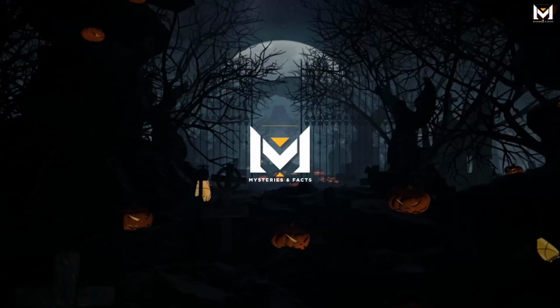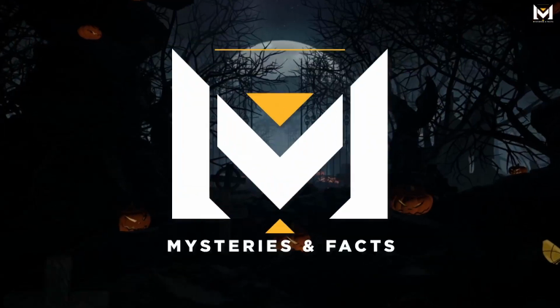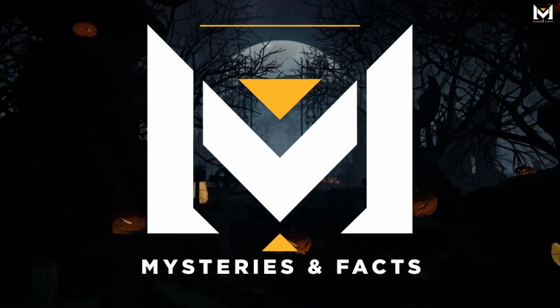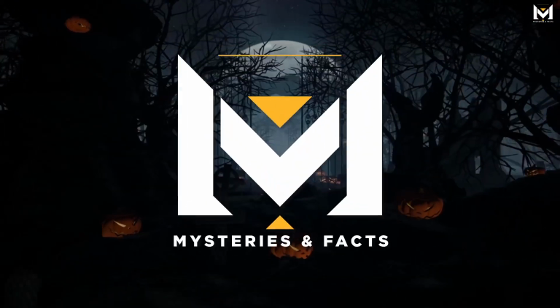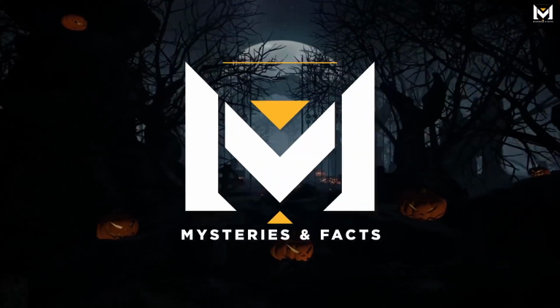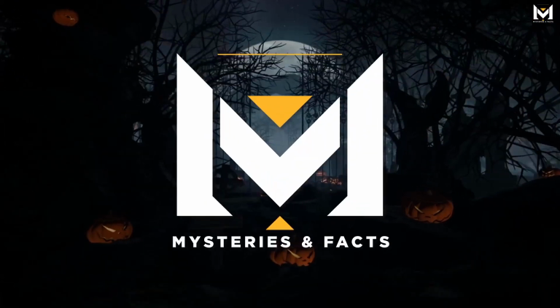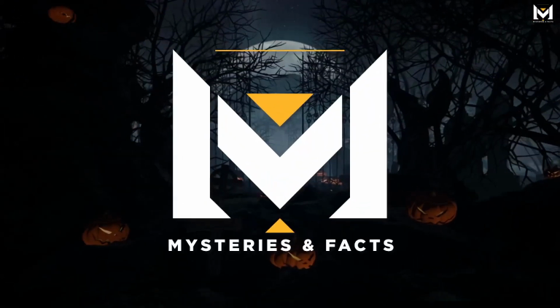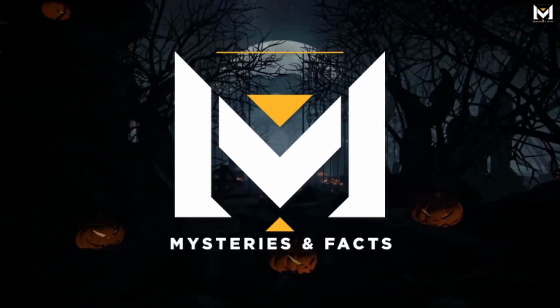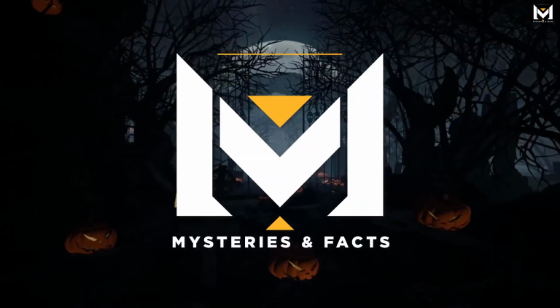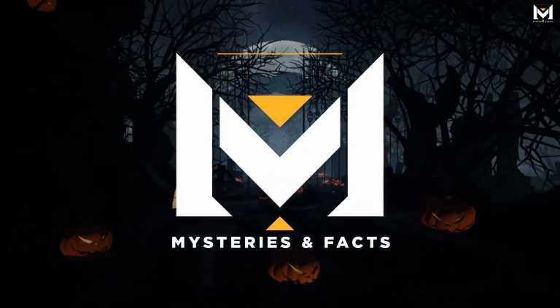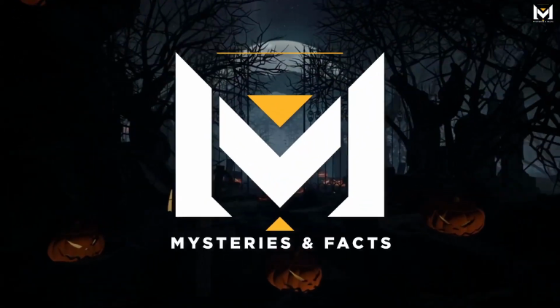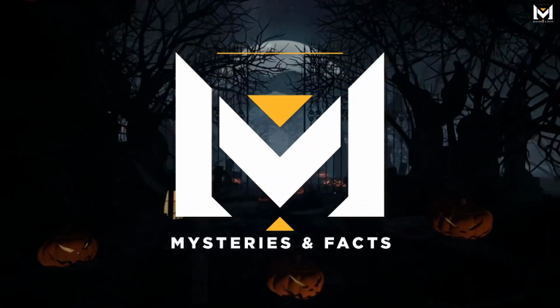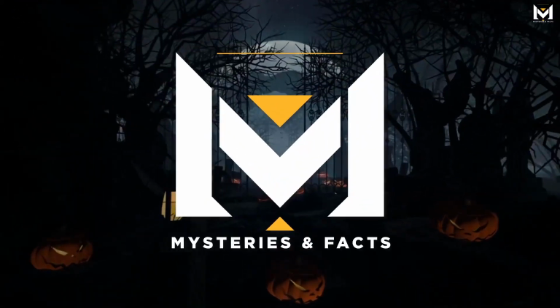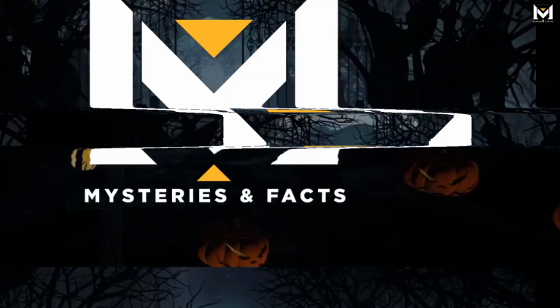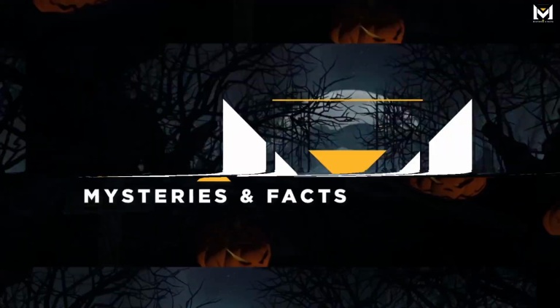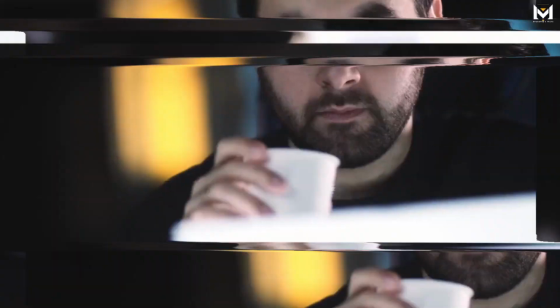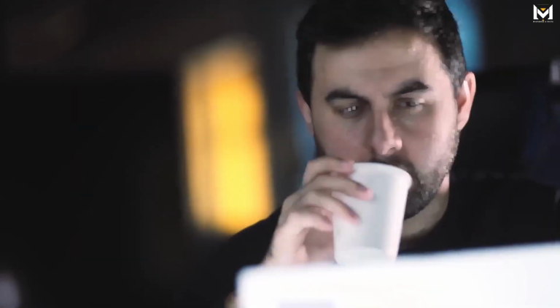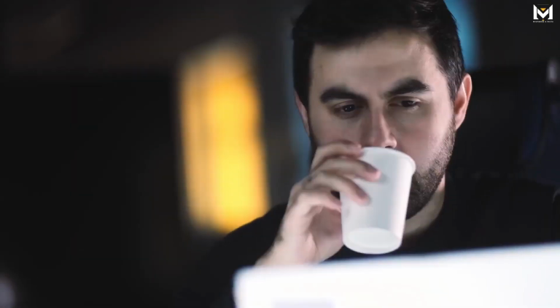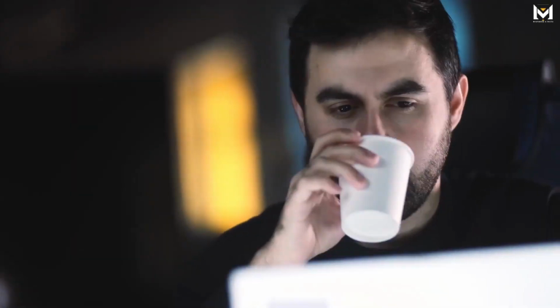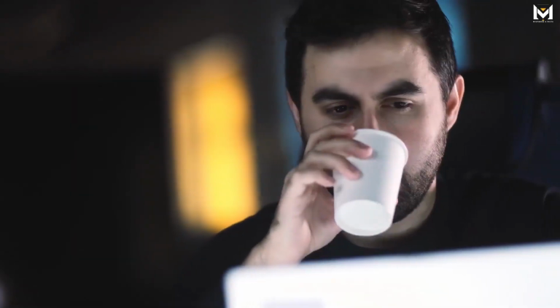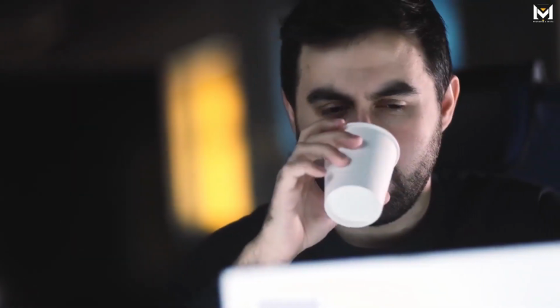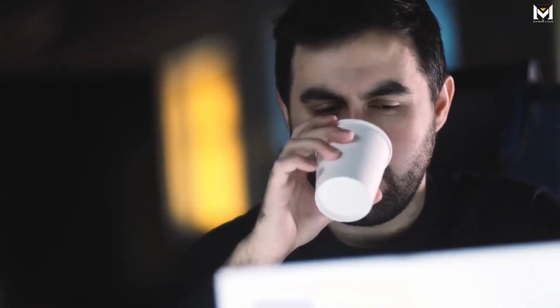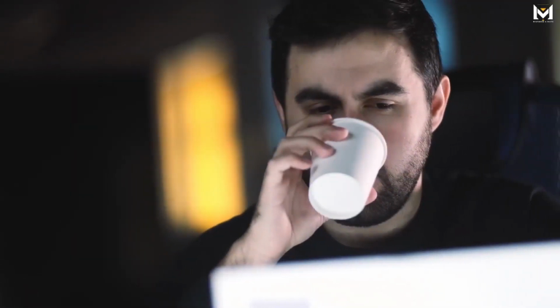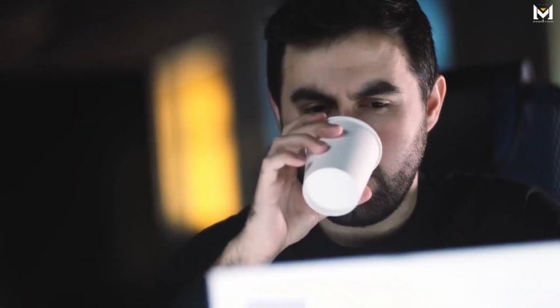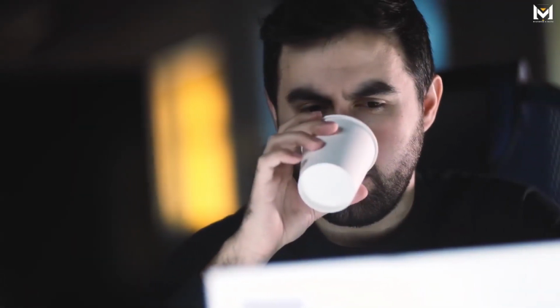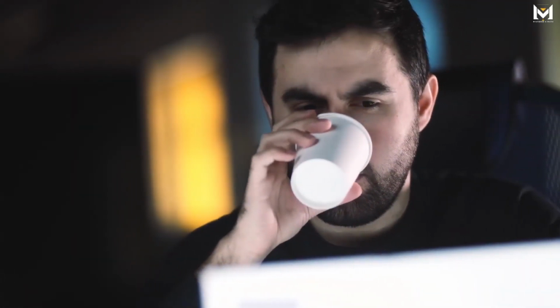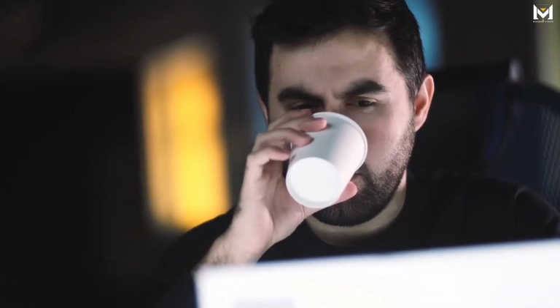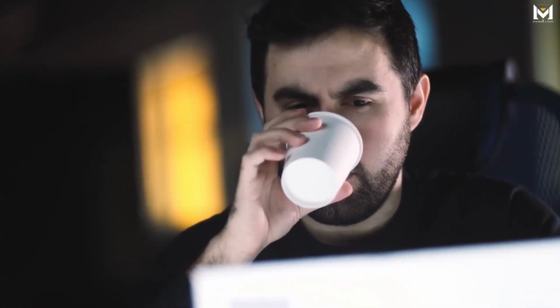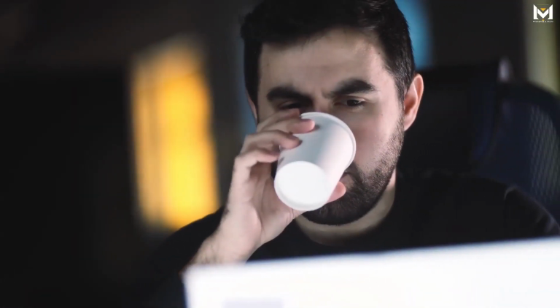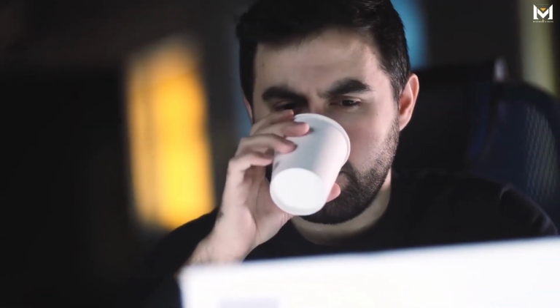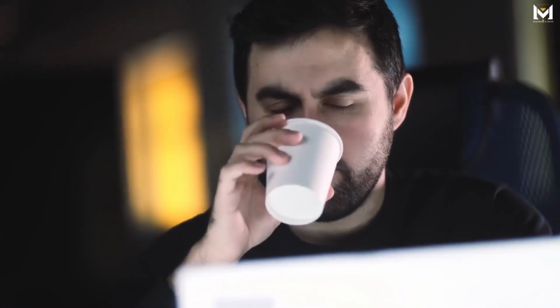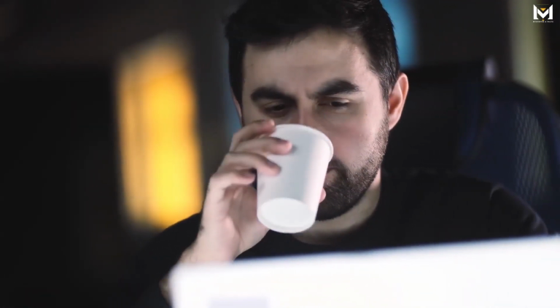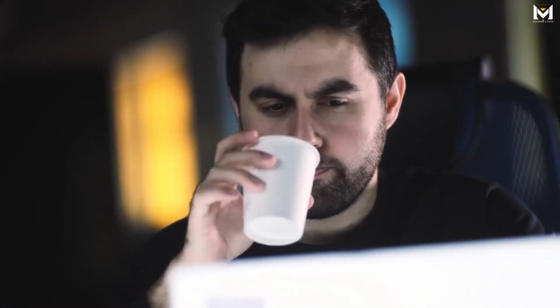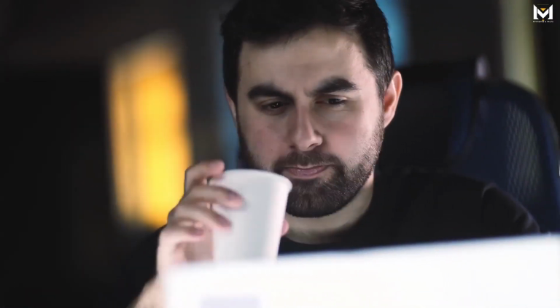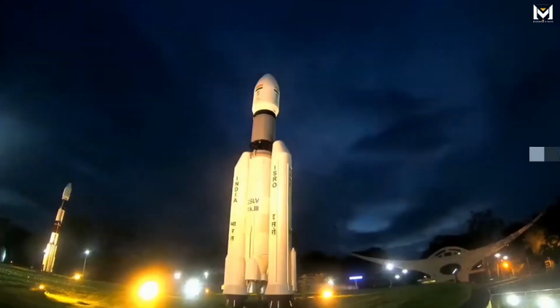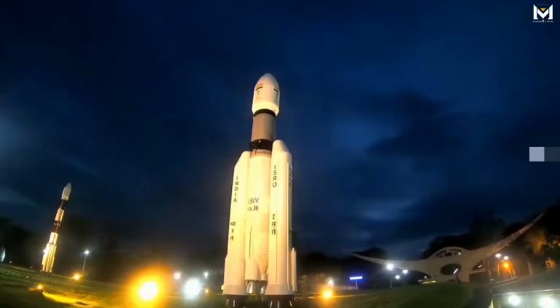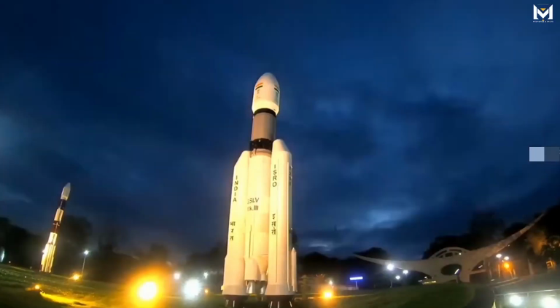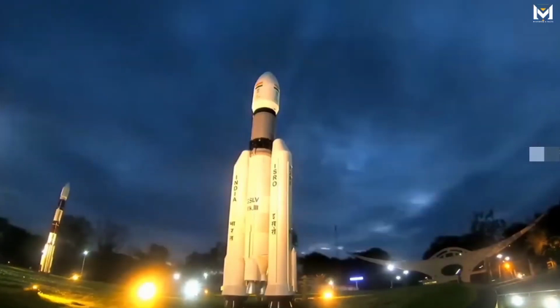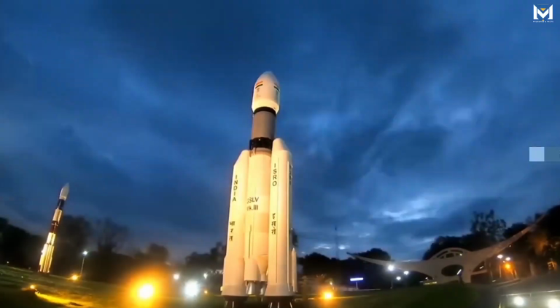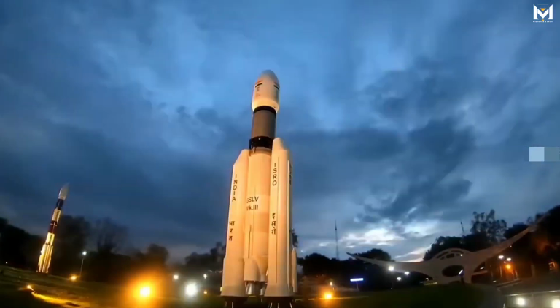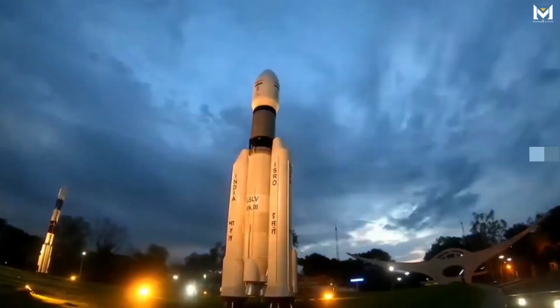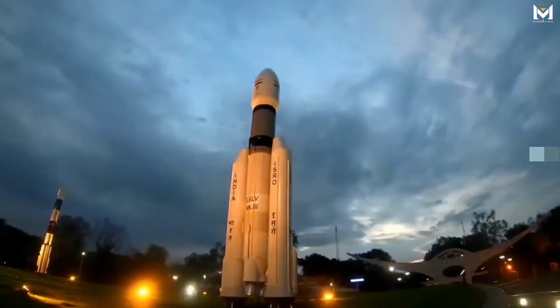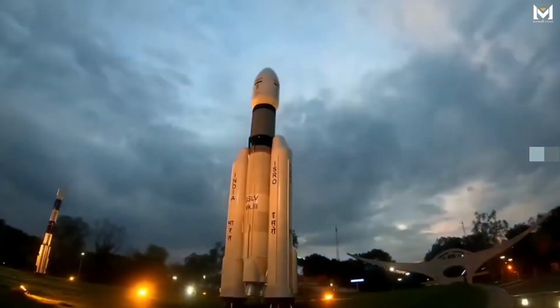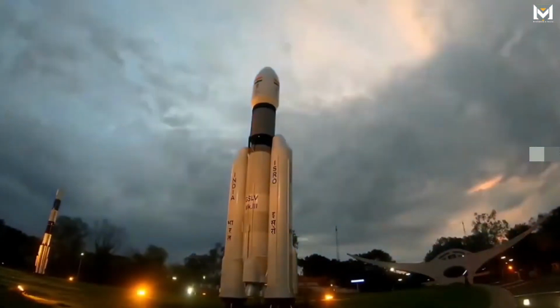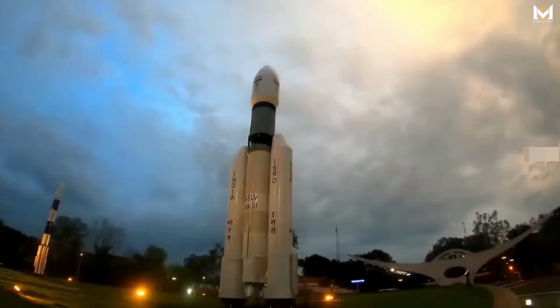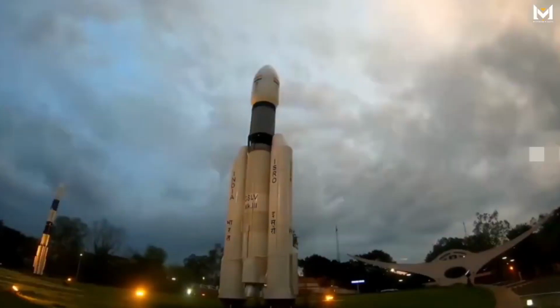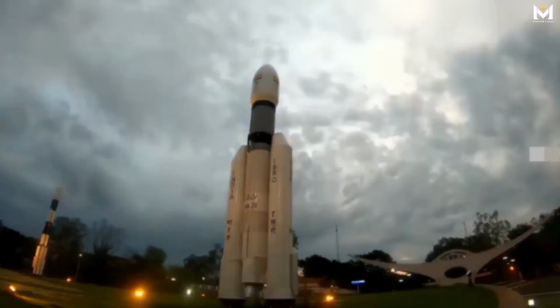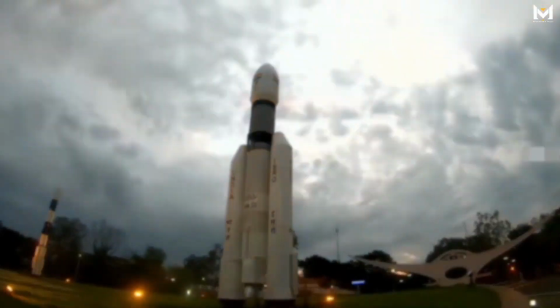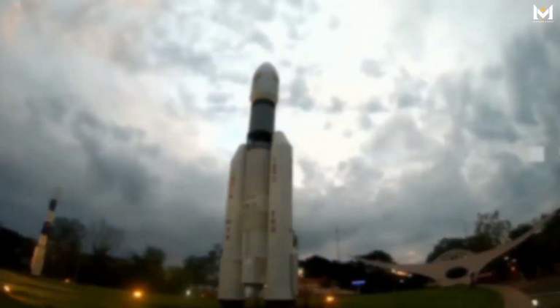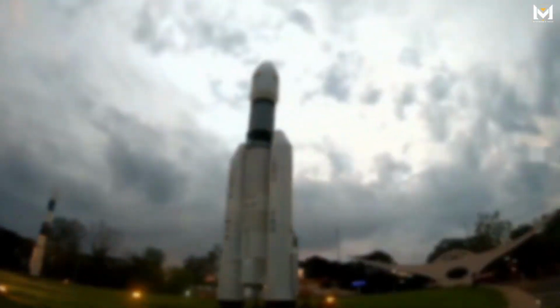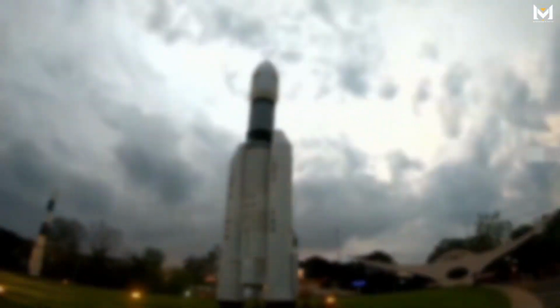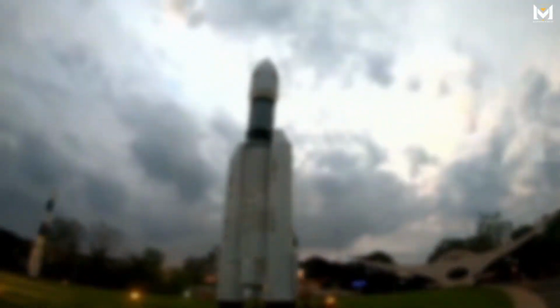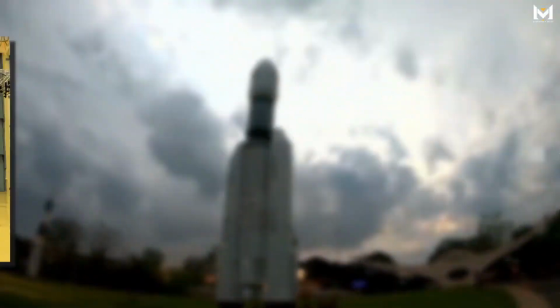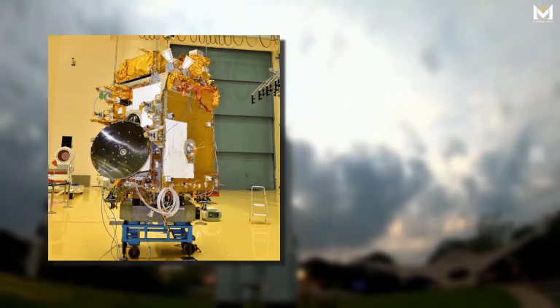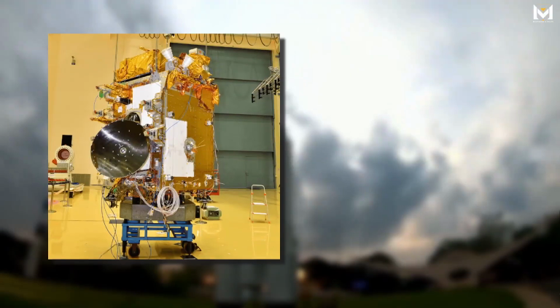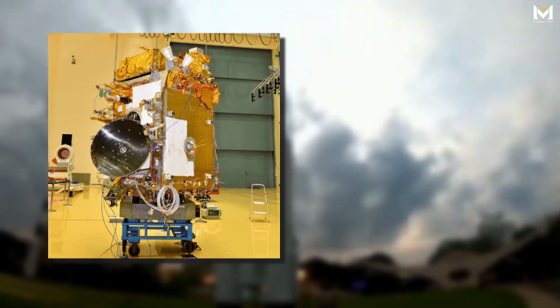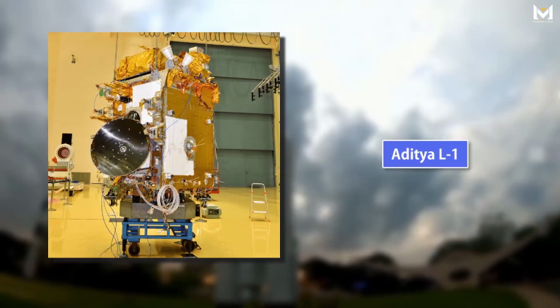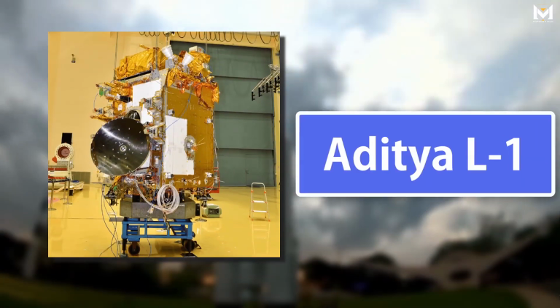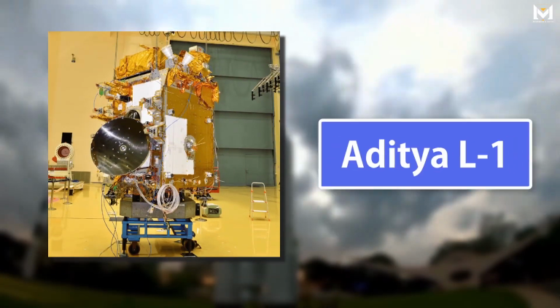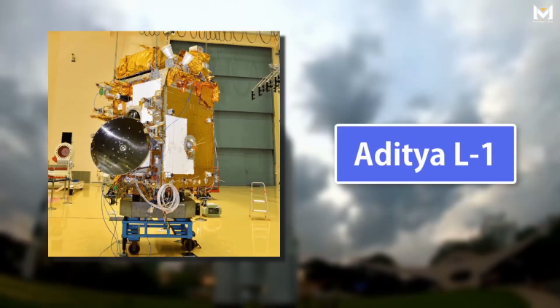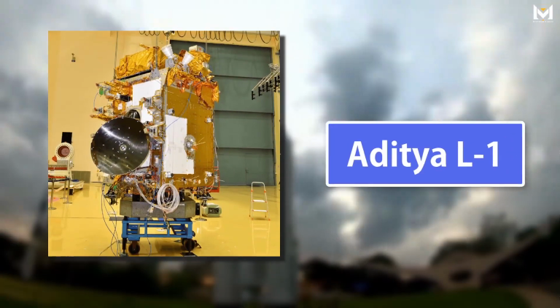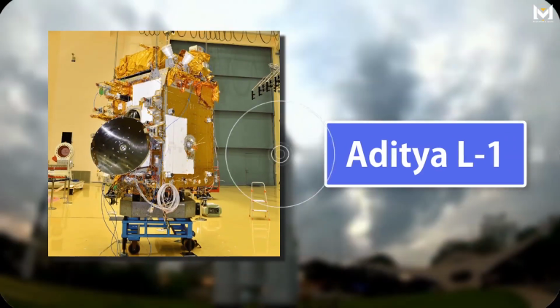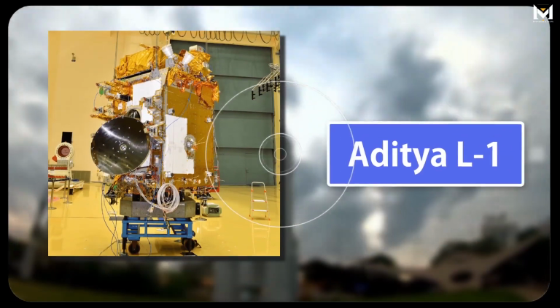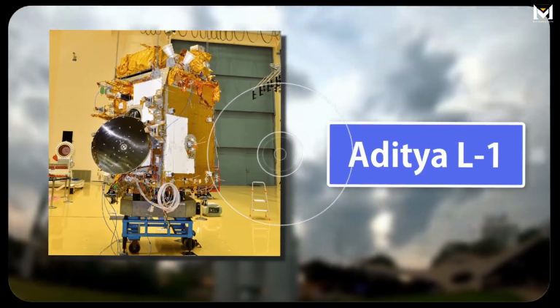Welcome back to Mysteries and Facts. Today, we're going to dive deep into the new project of the Indian Space Research Organization, the Aditya L1.